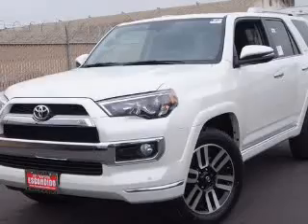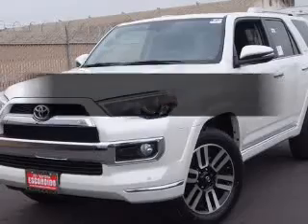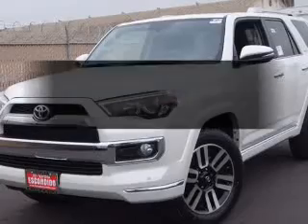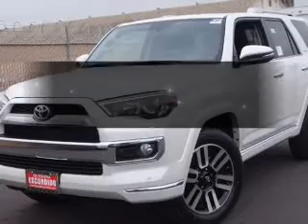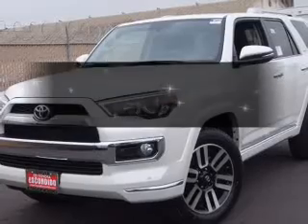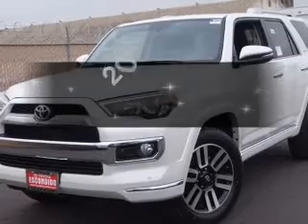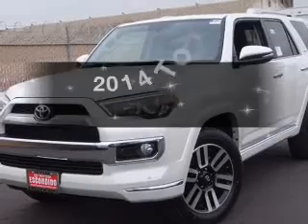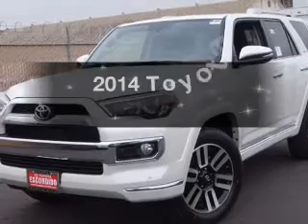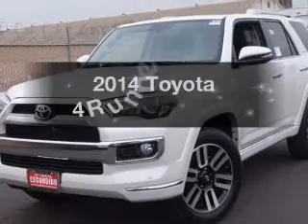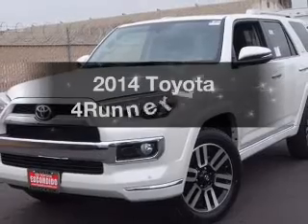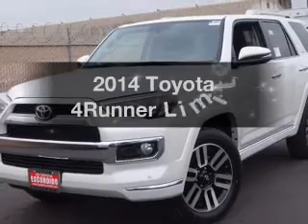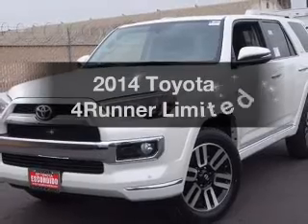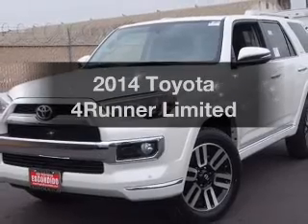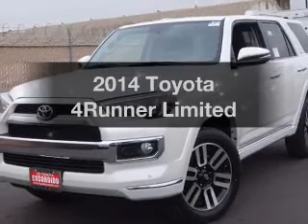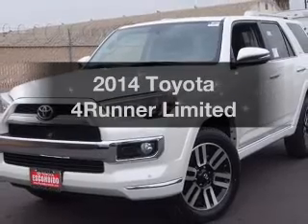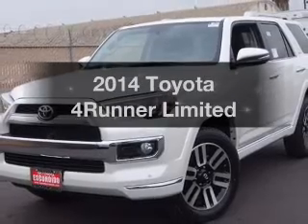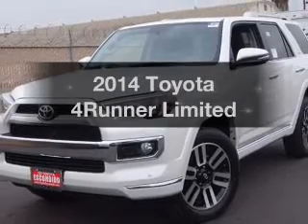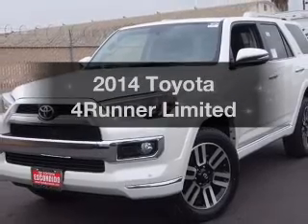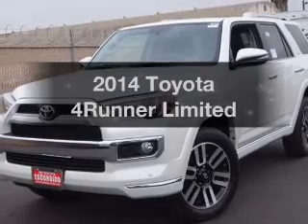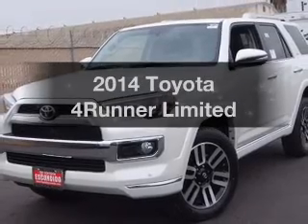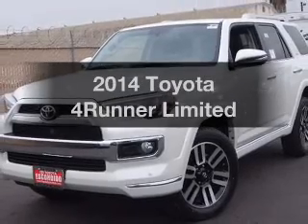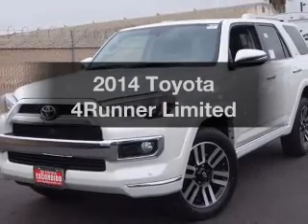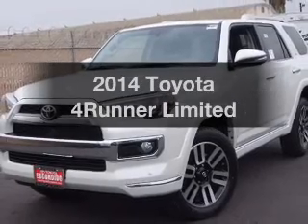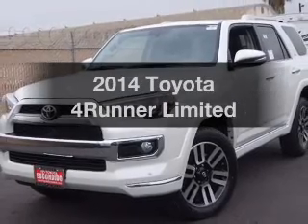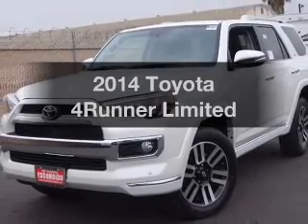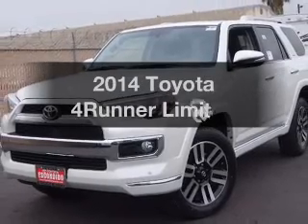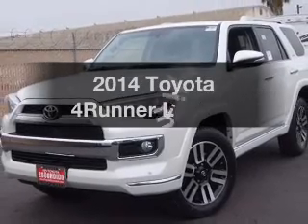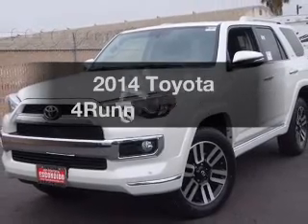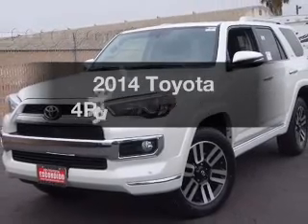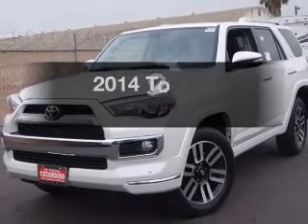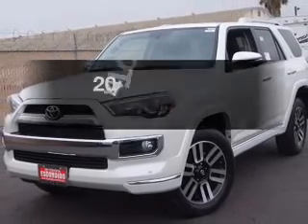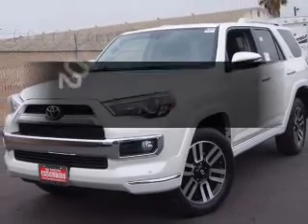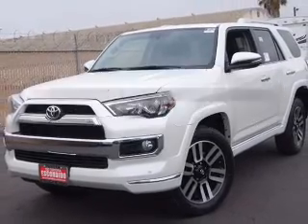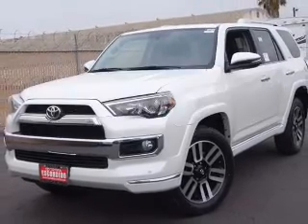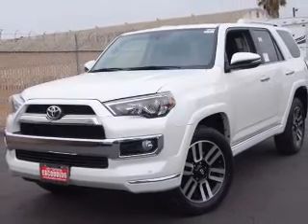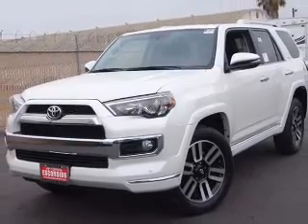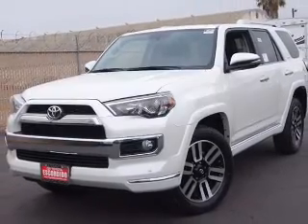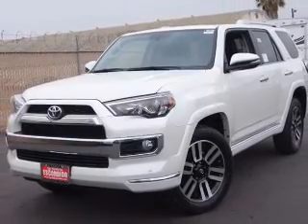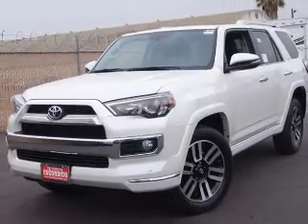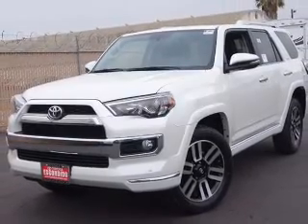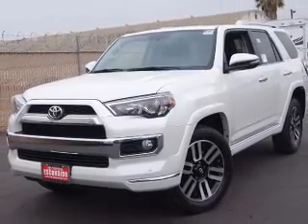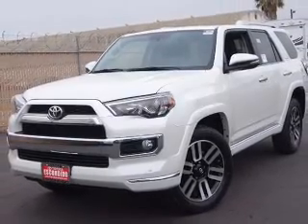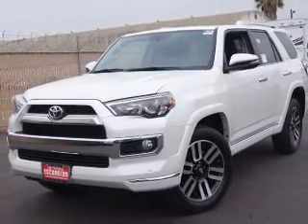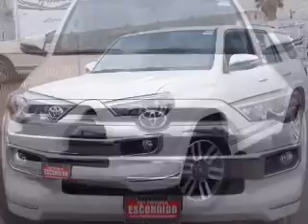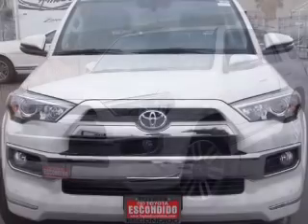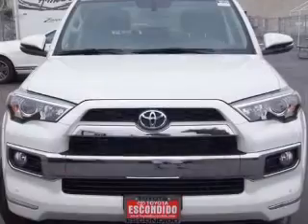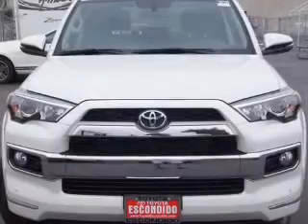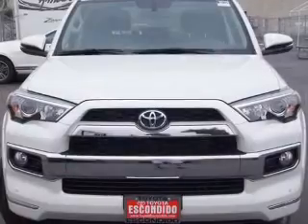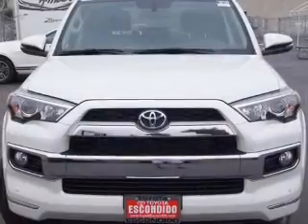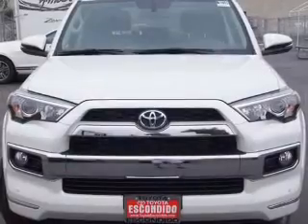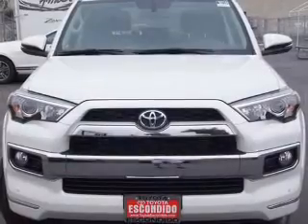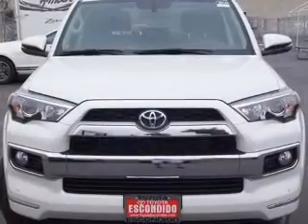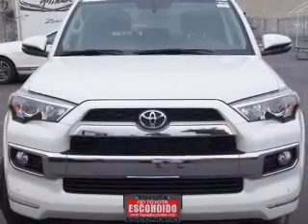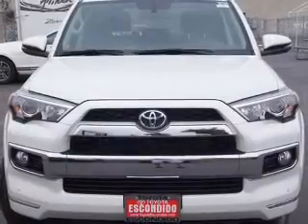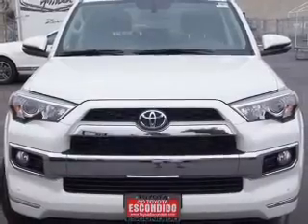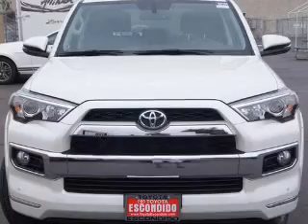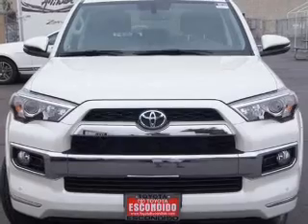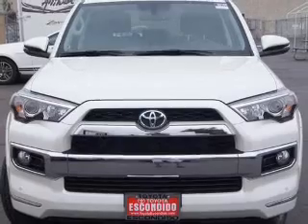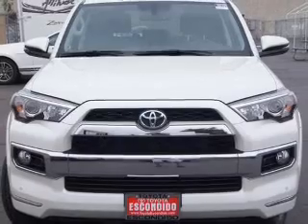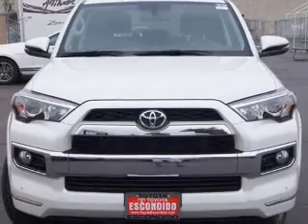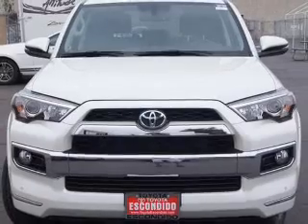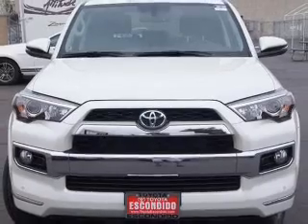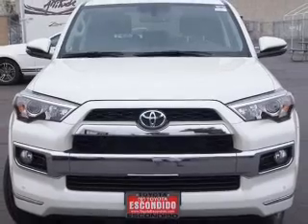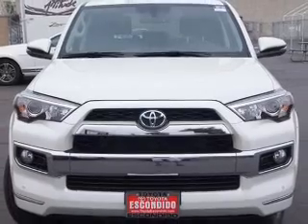Presenting the 2014 Toyota 4Runner. If you're looking for a first-rate auto, this one could be yours today.